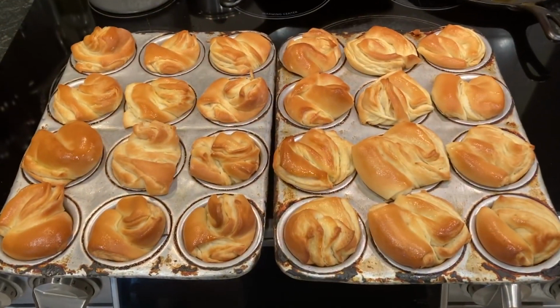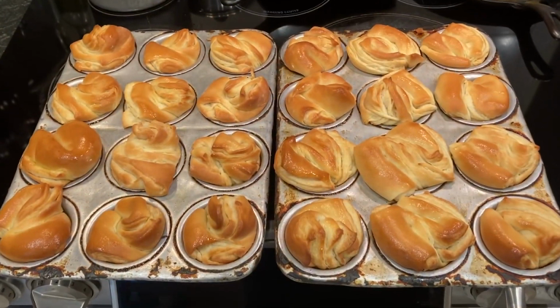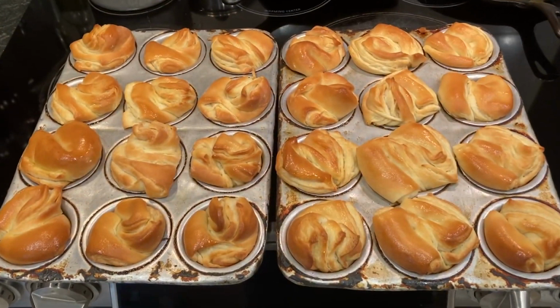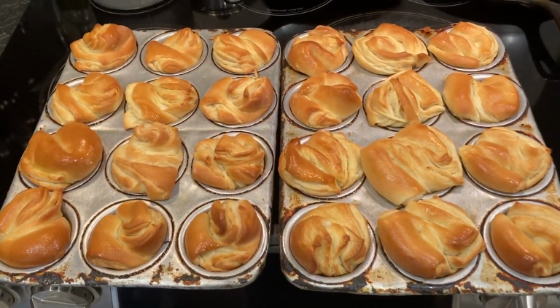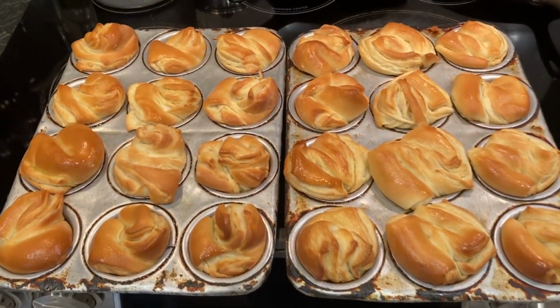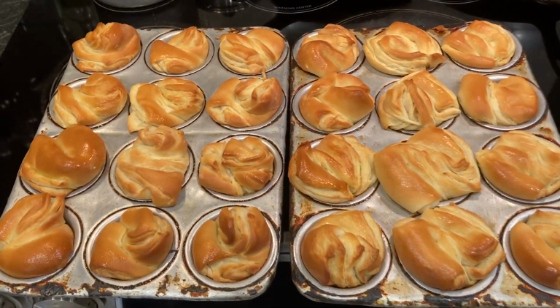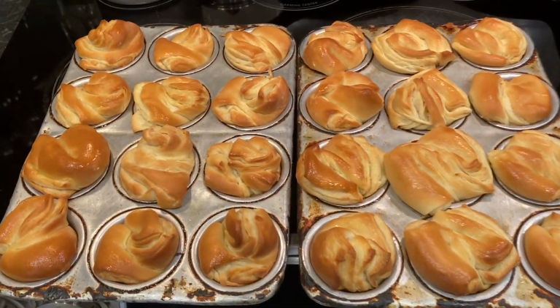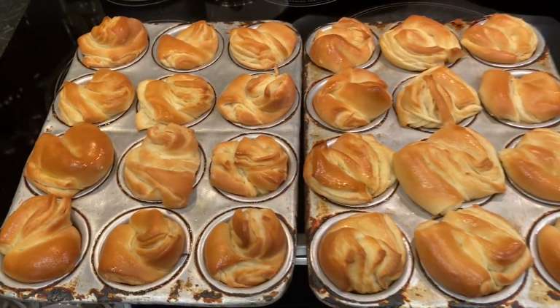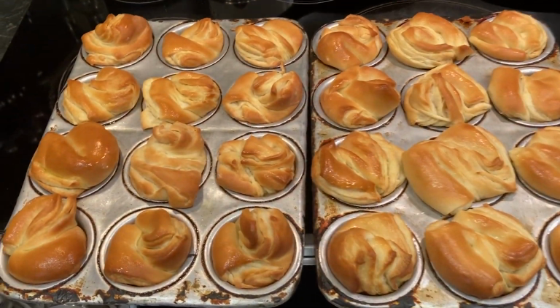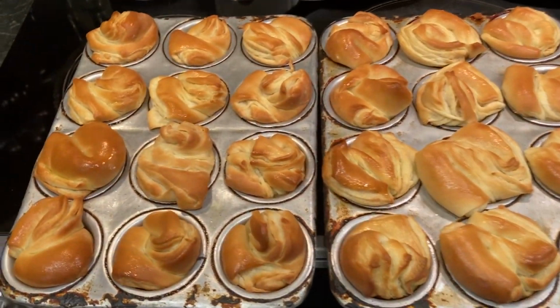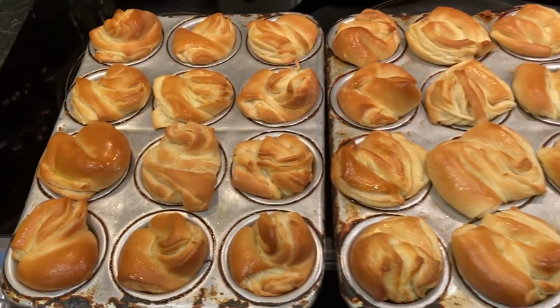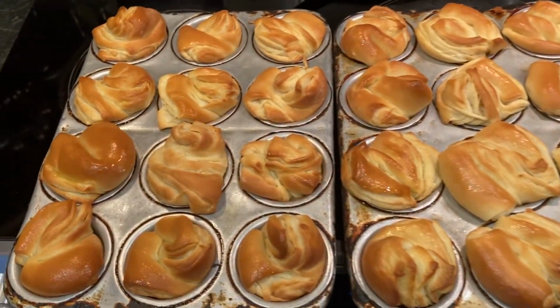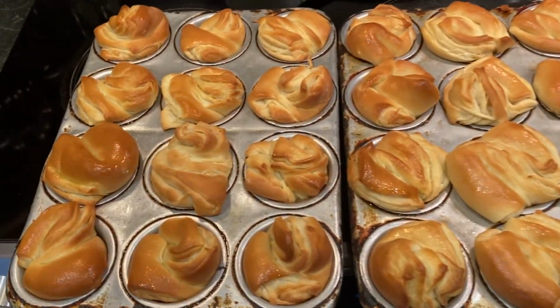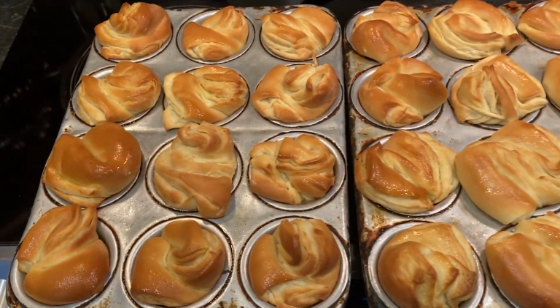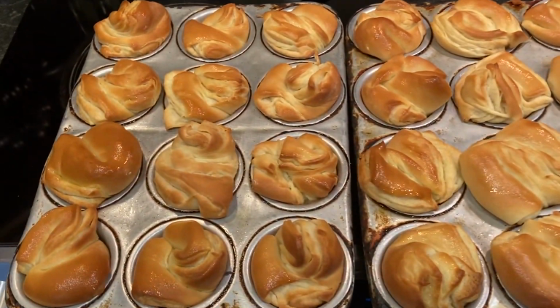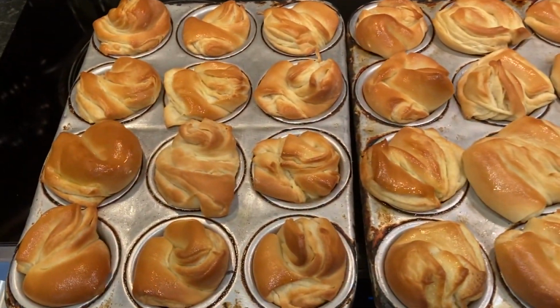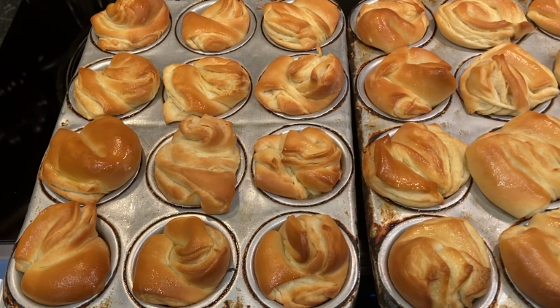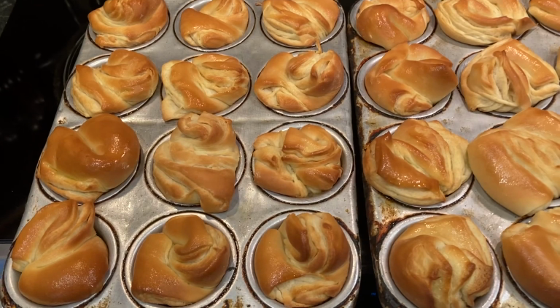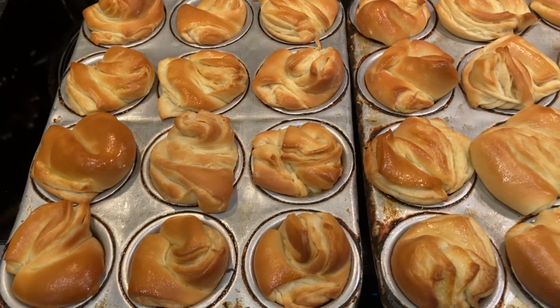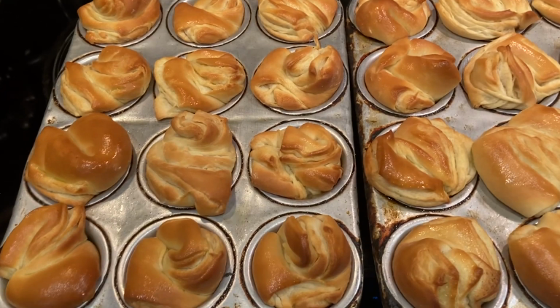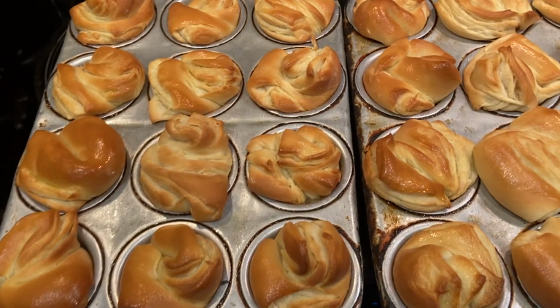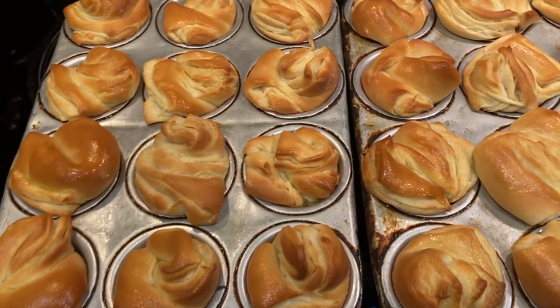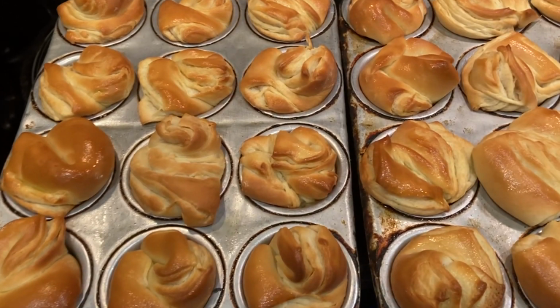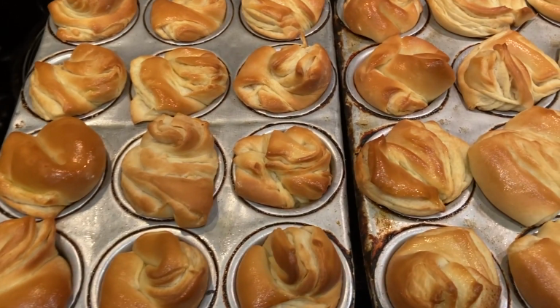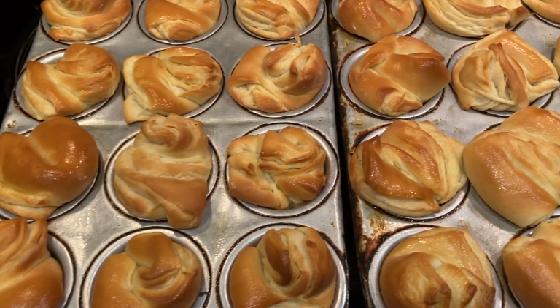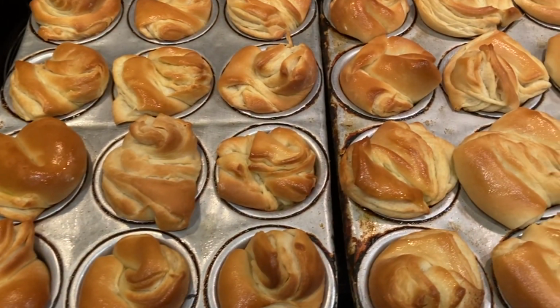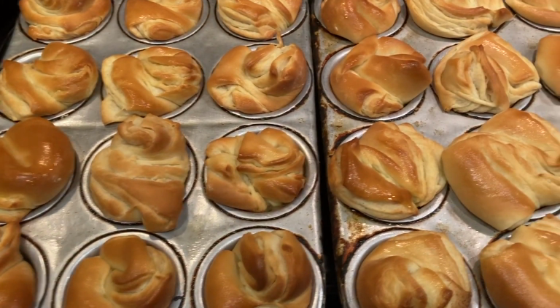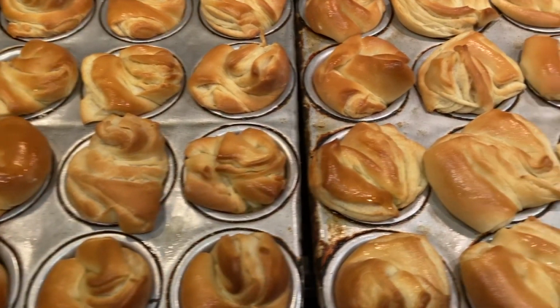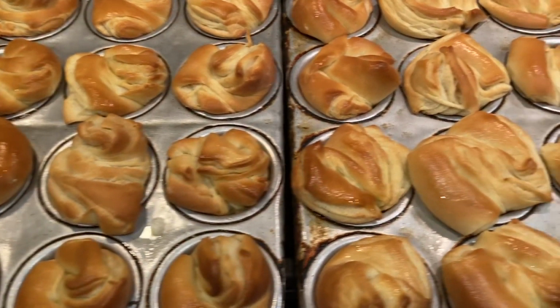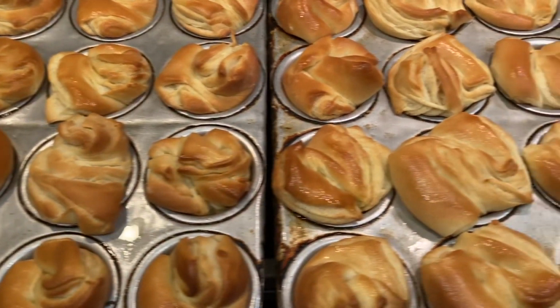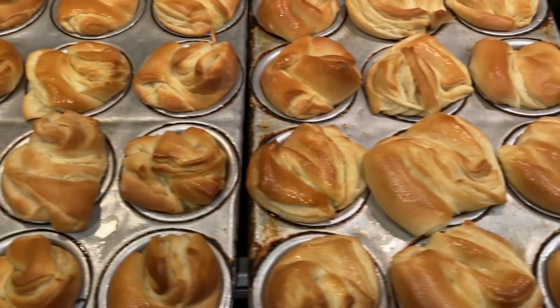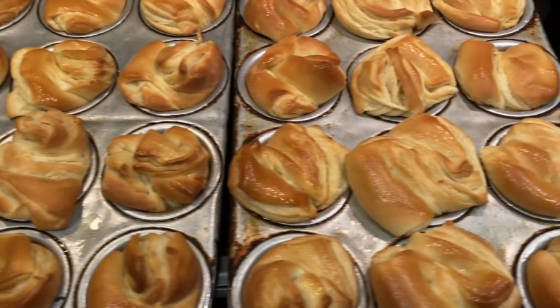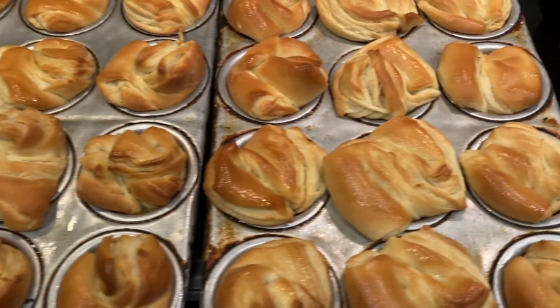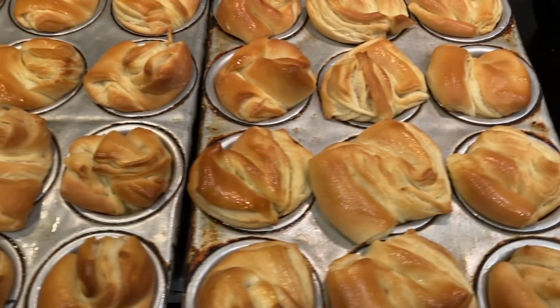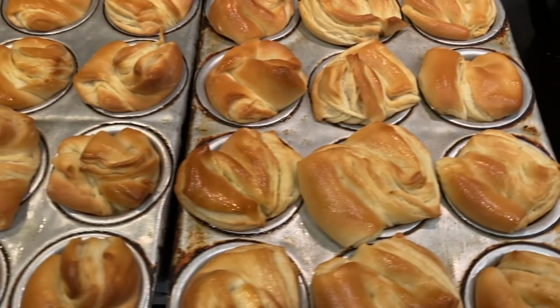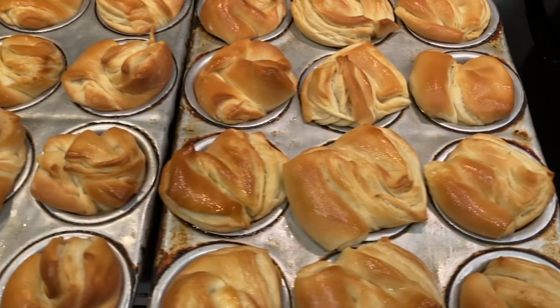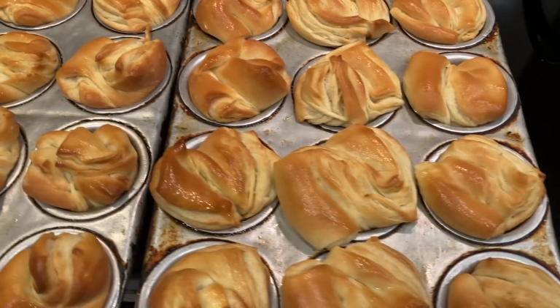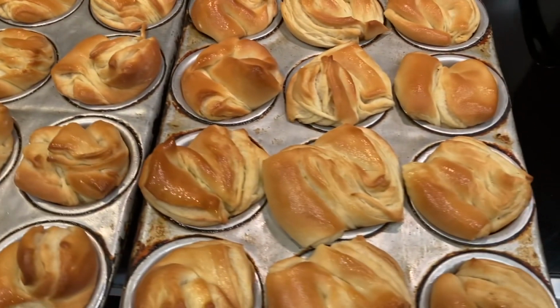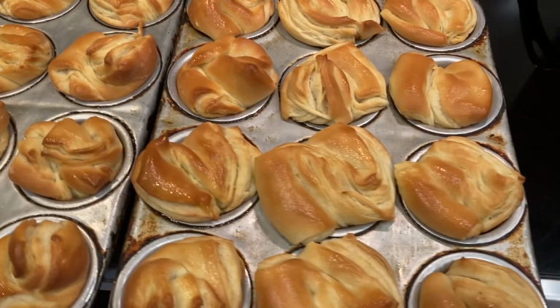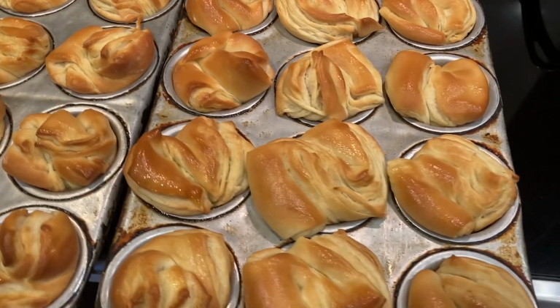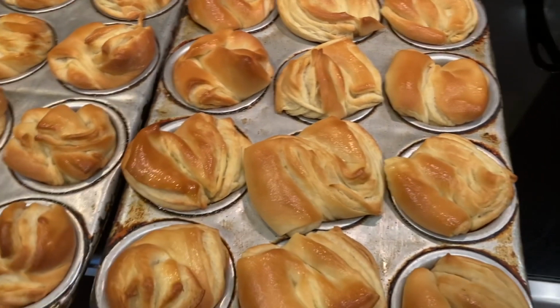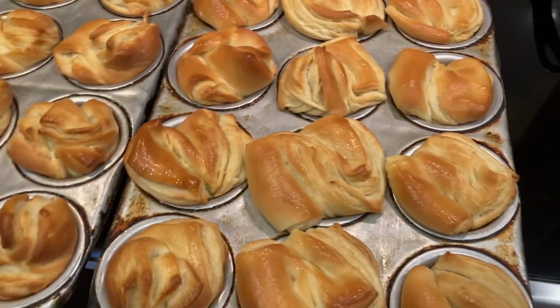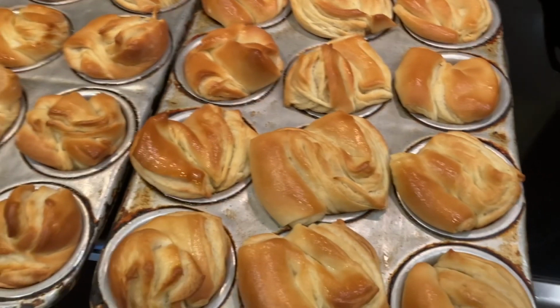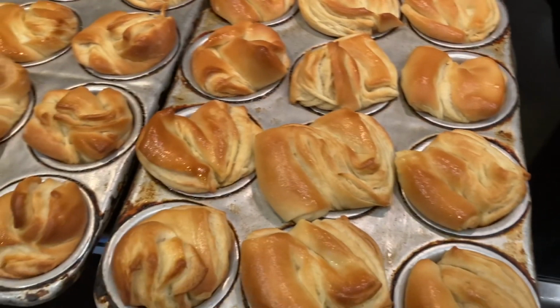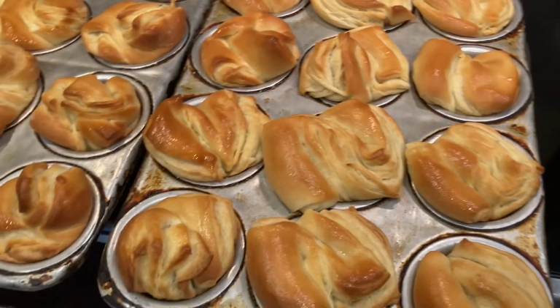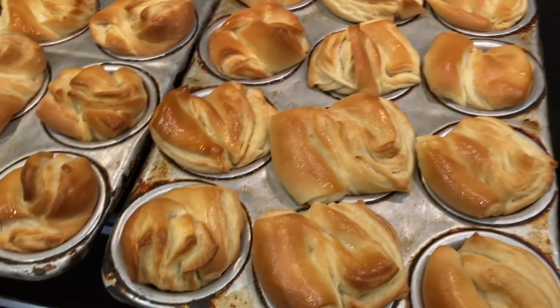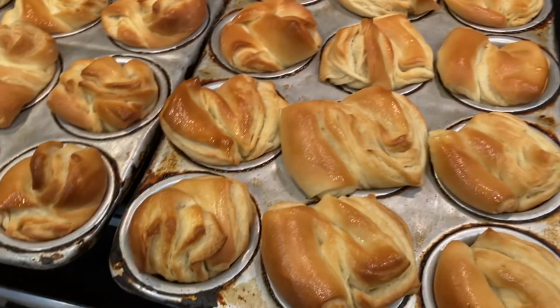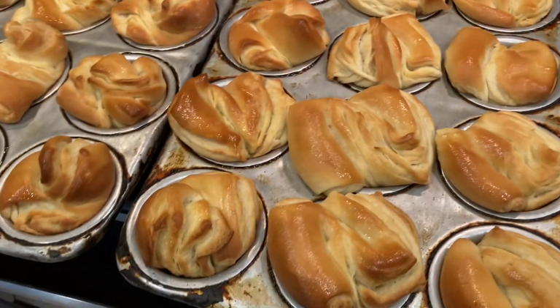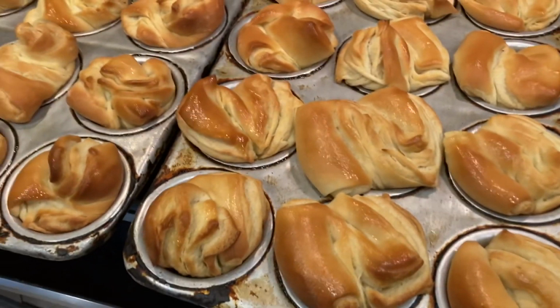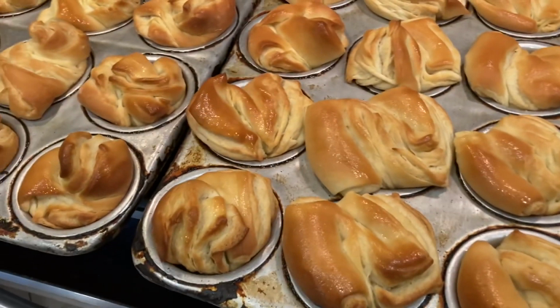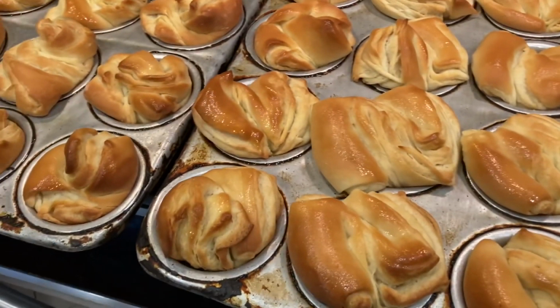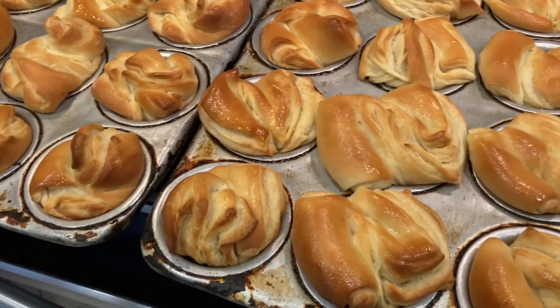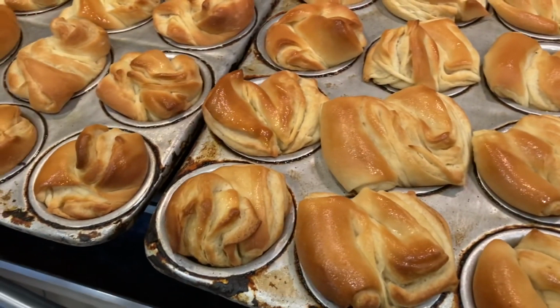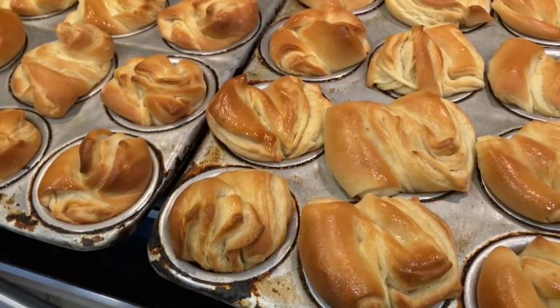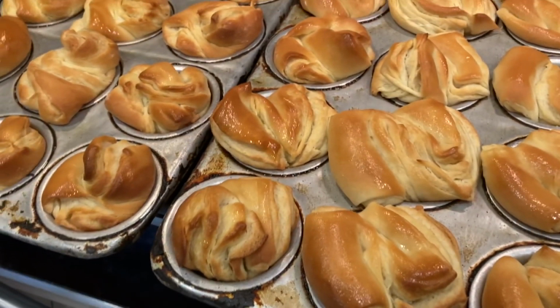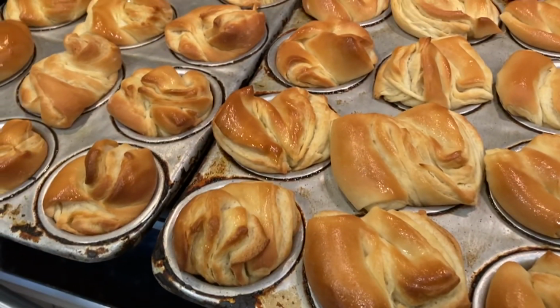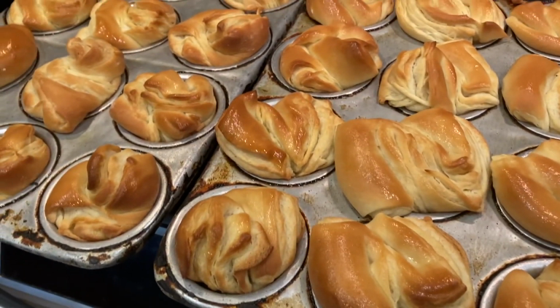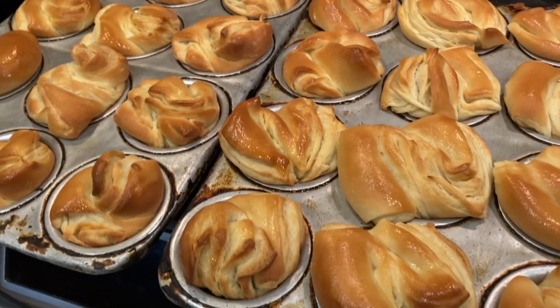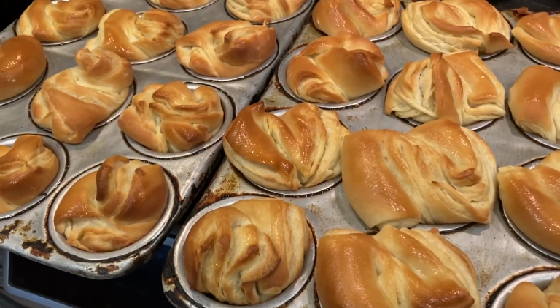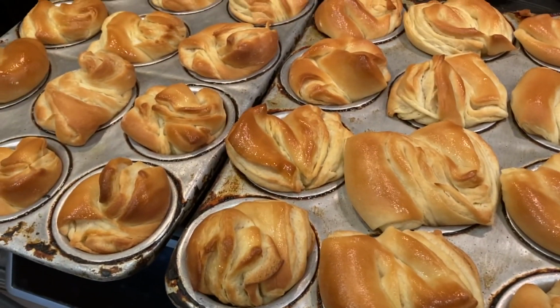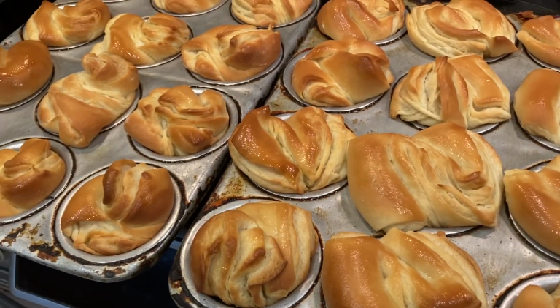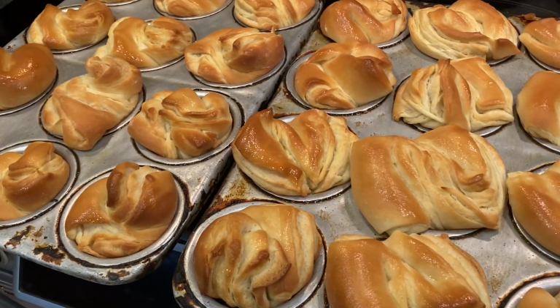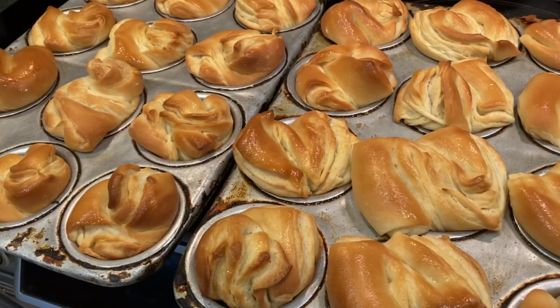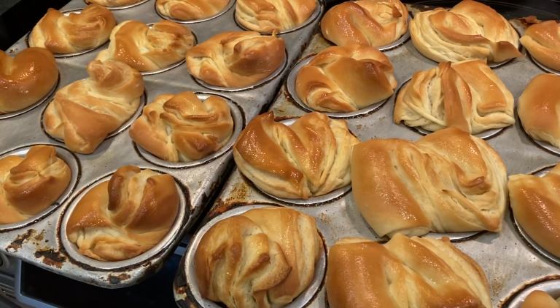And there you go — two dozen homemade butter rolls fresh out of the oven. Boy, these smell good. I hope you enjoy this recipe.